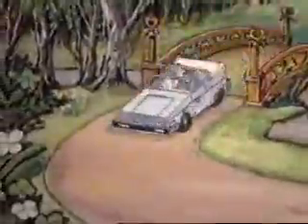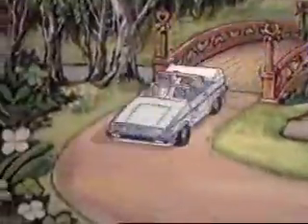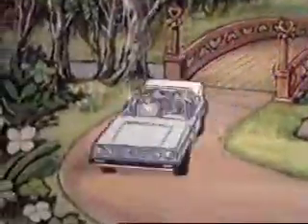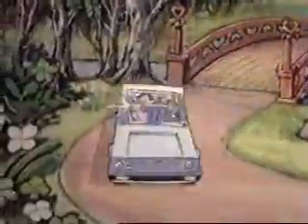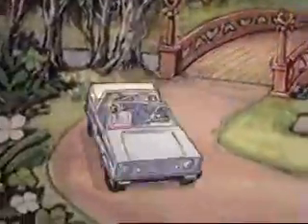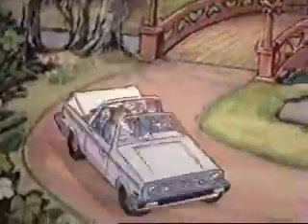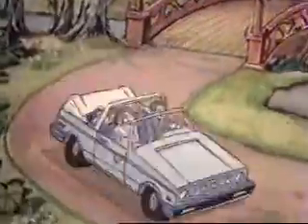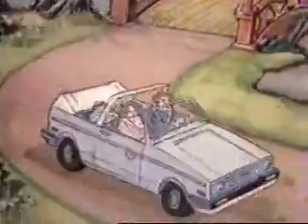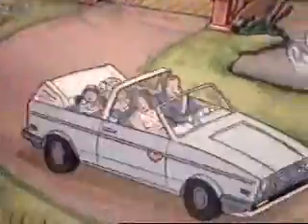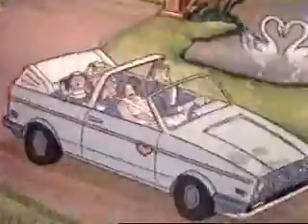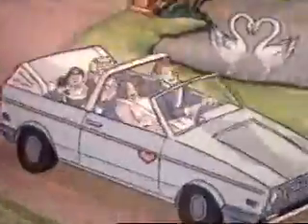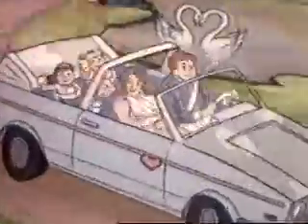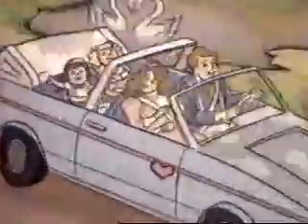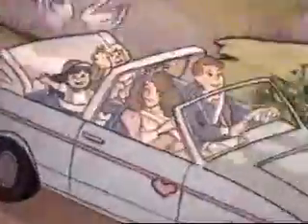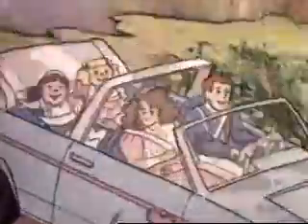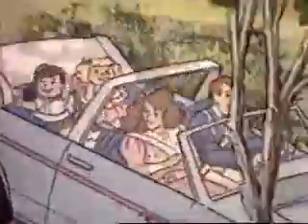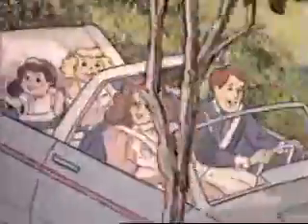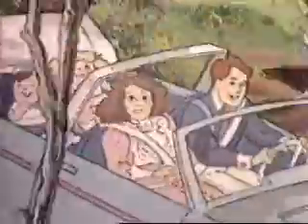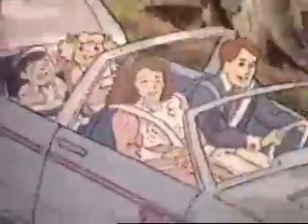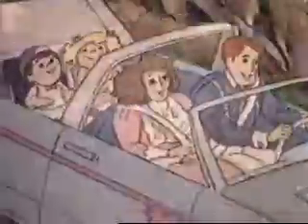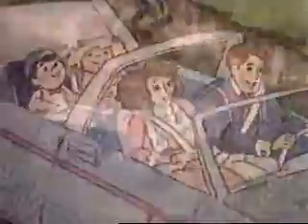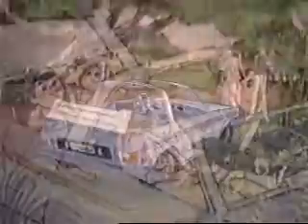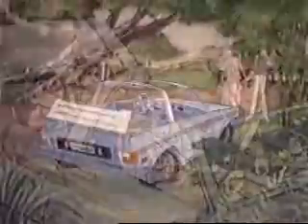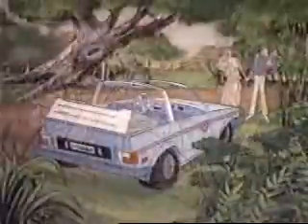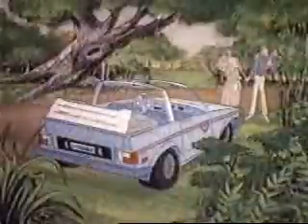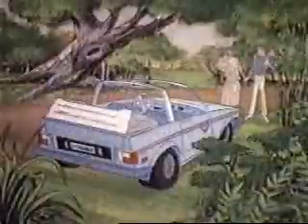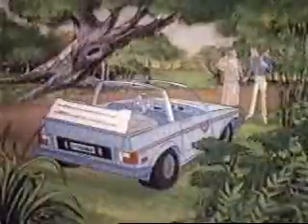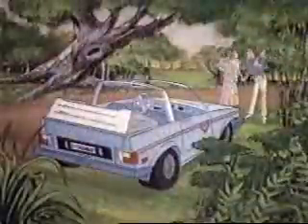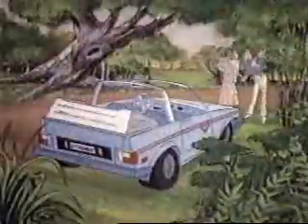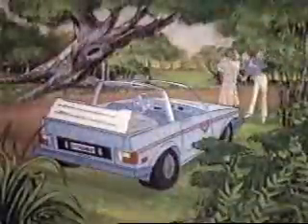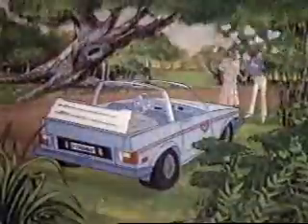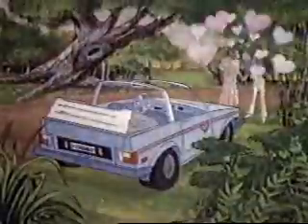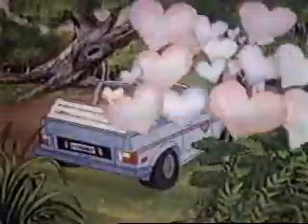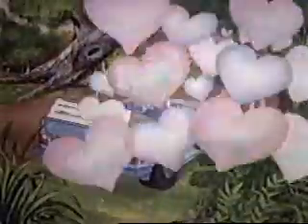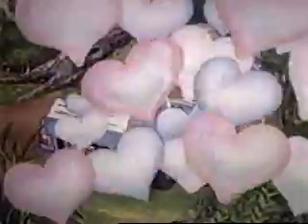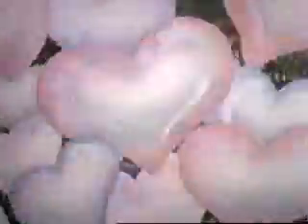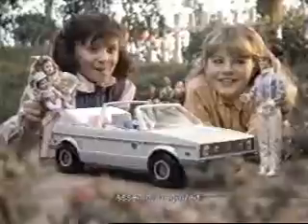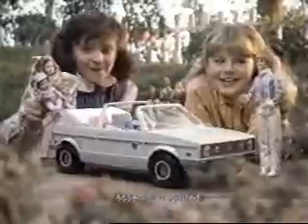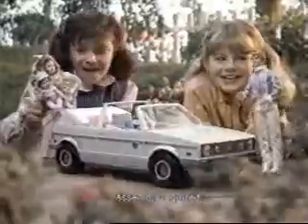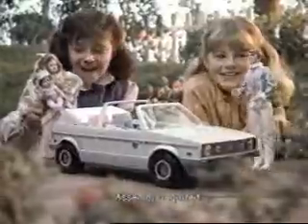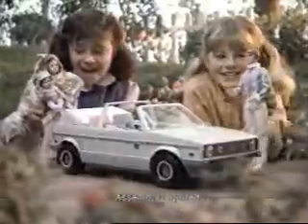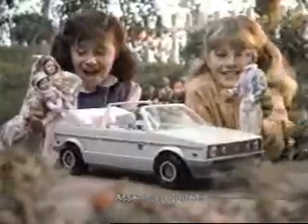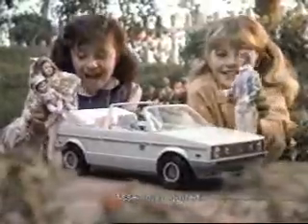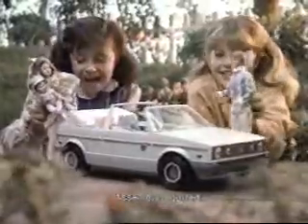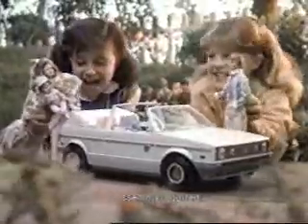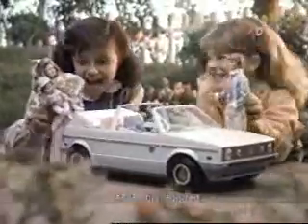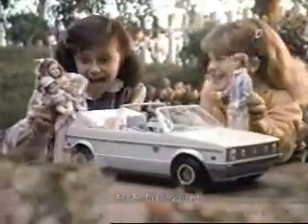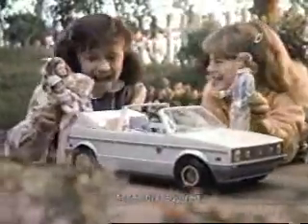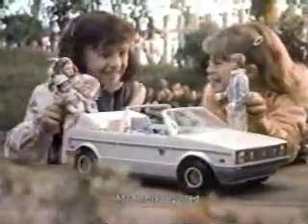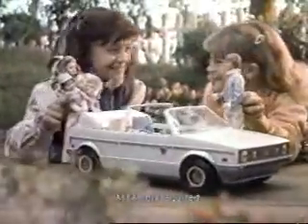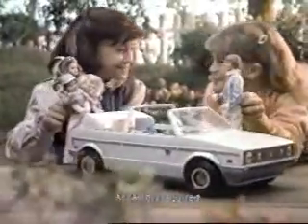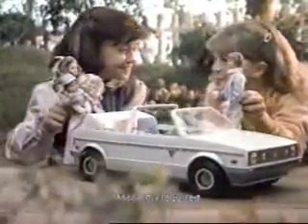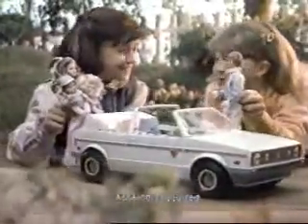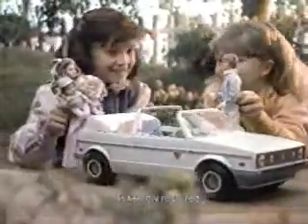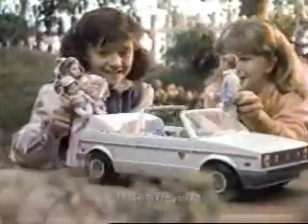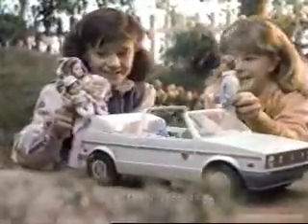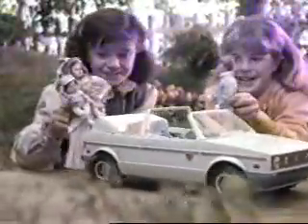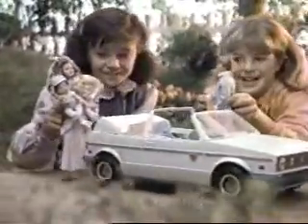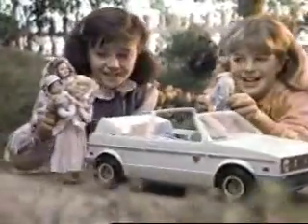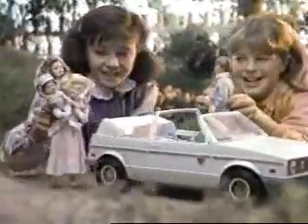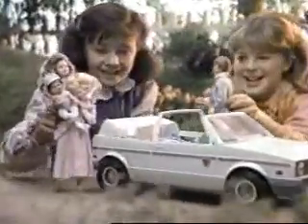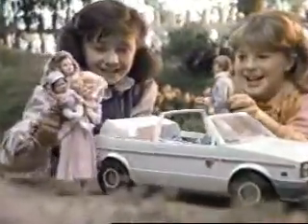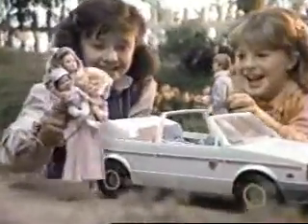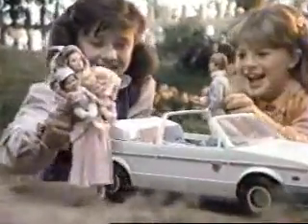Here's the Hart Family Car. Fun is being part of the family that's all Hart. You put it together. Hart Family Deluxe set sold separately.